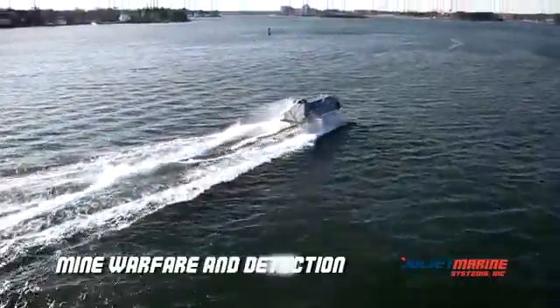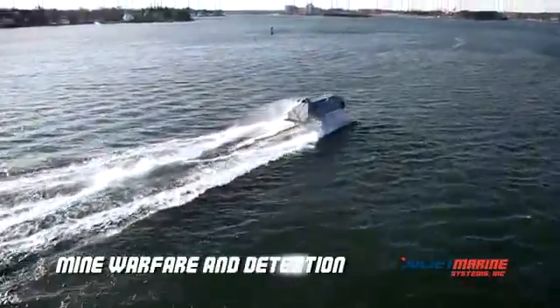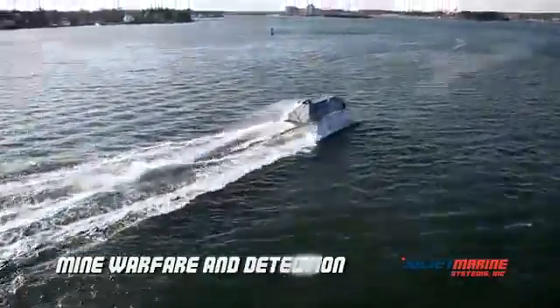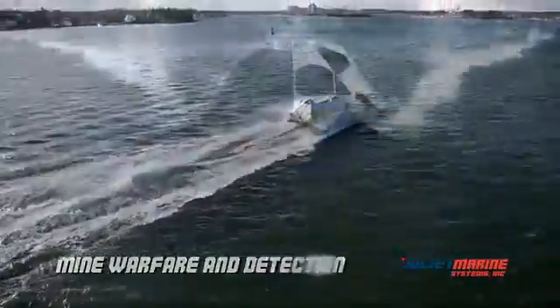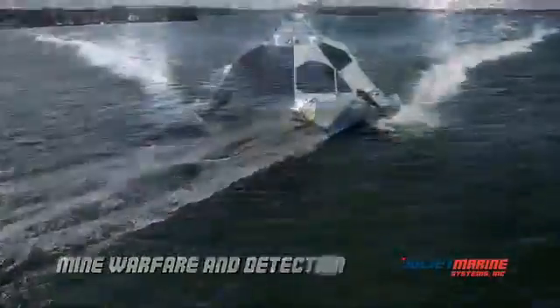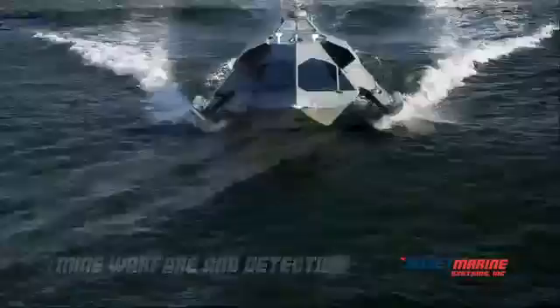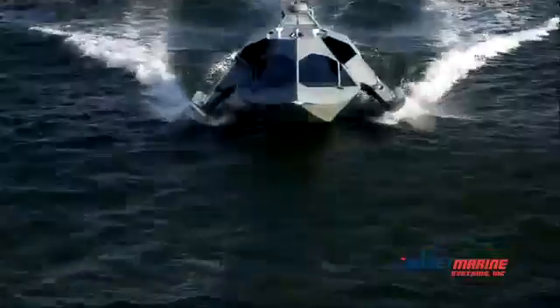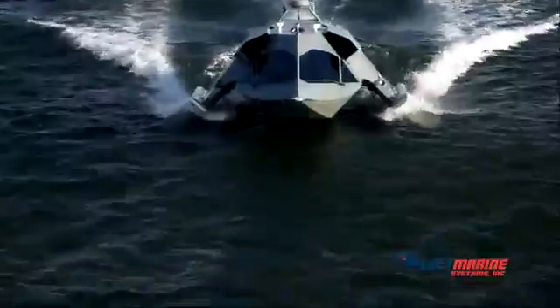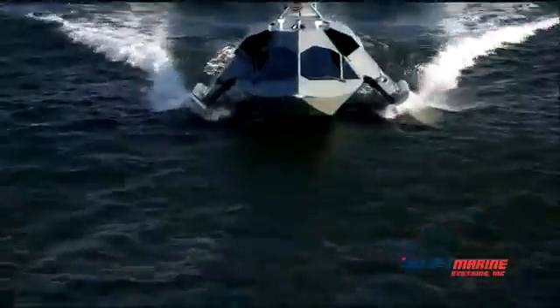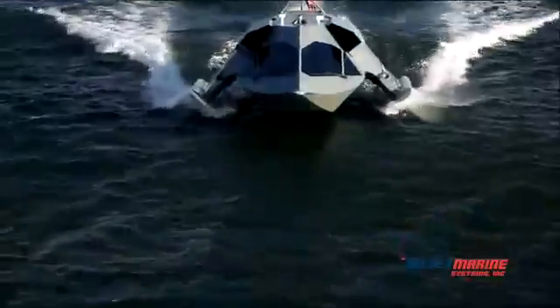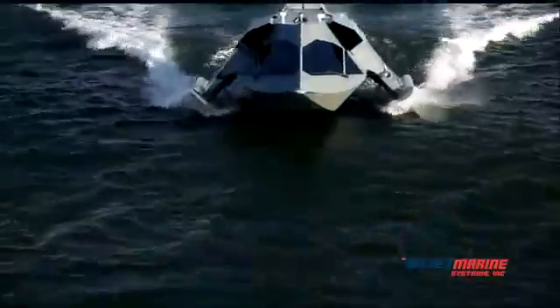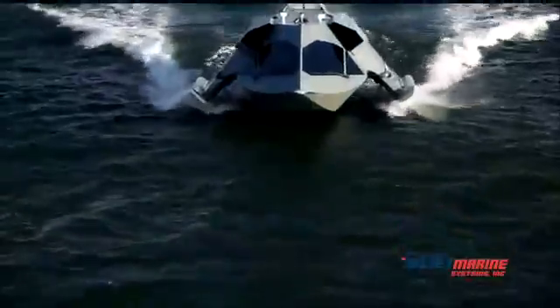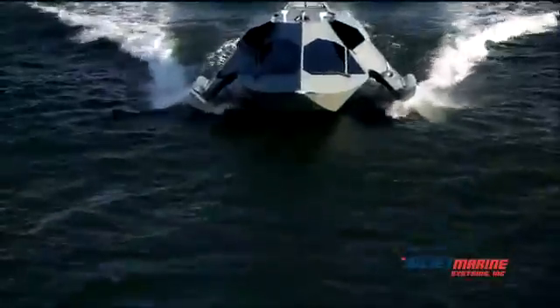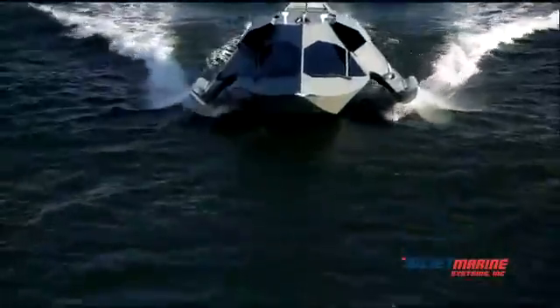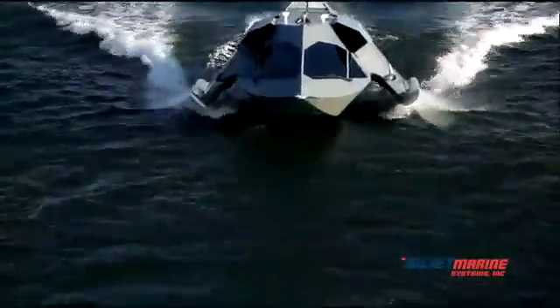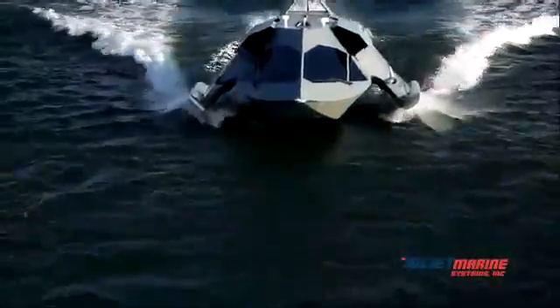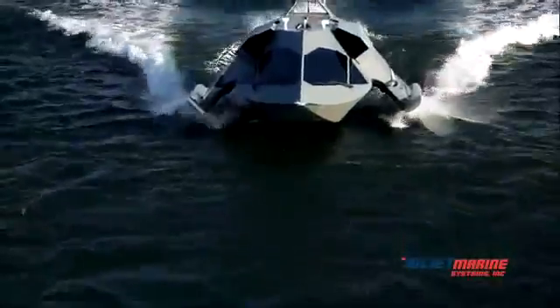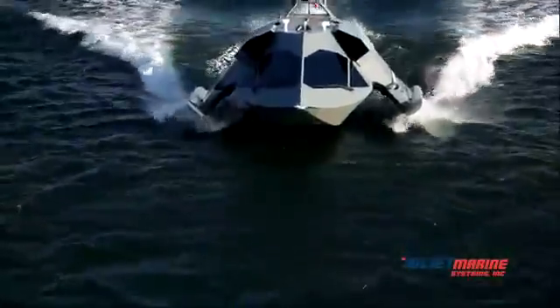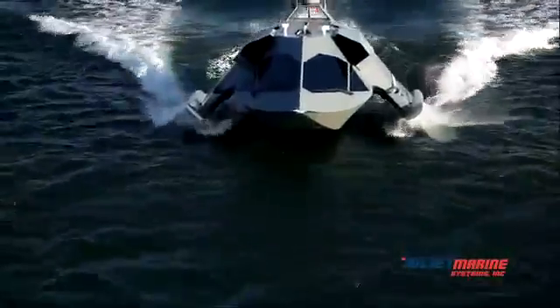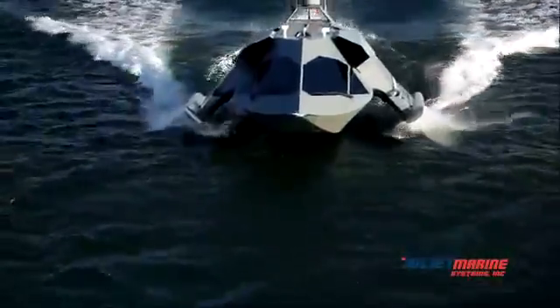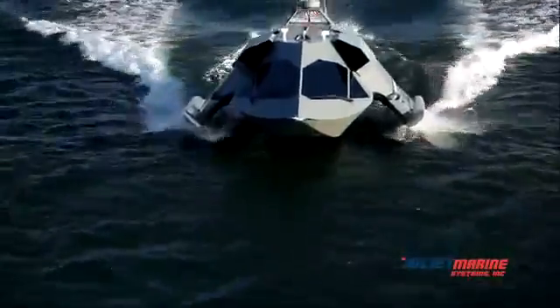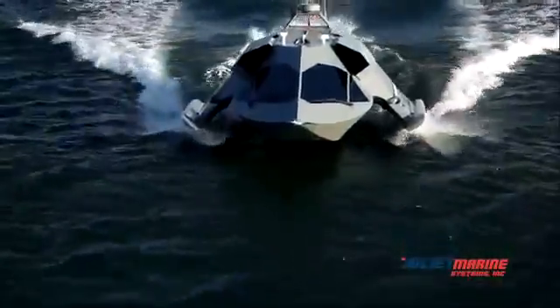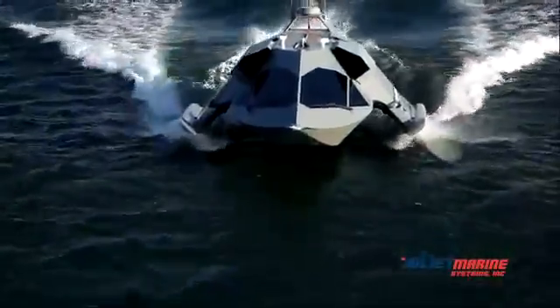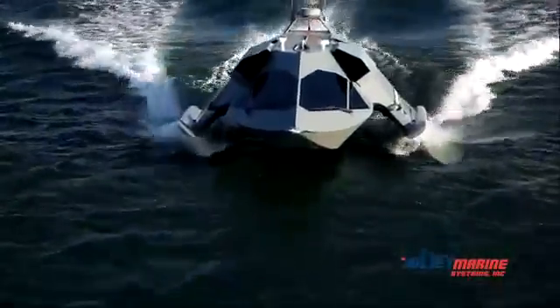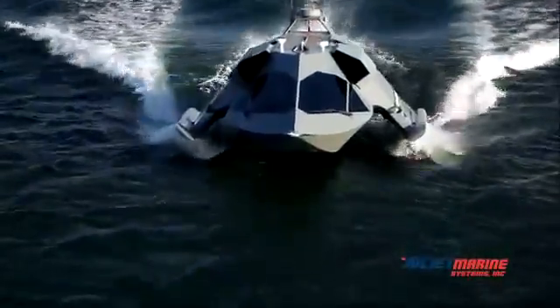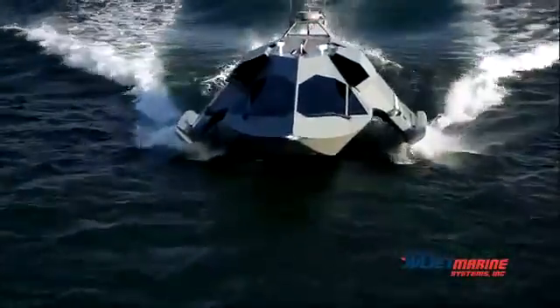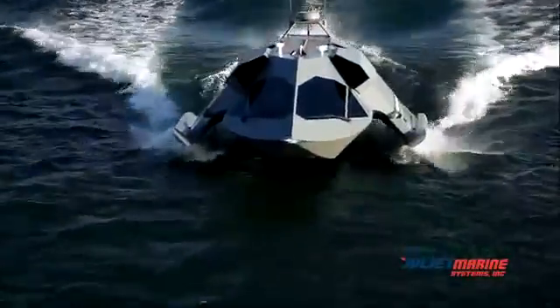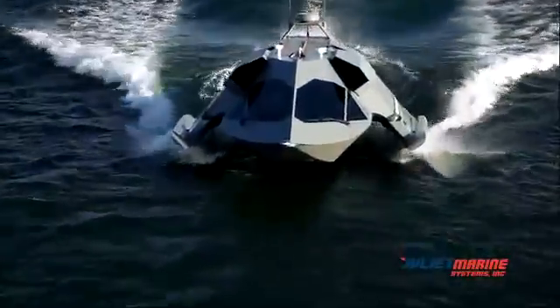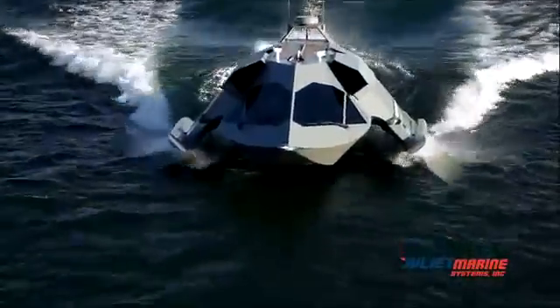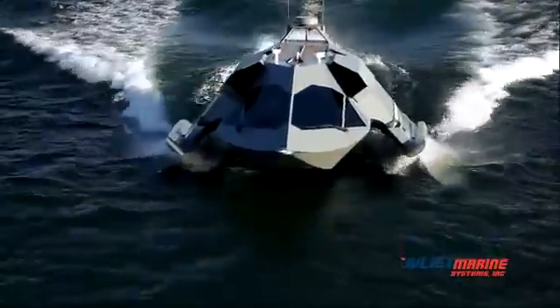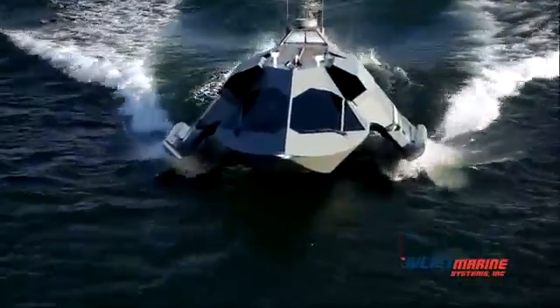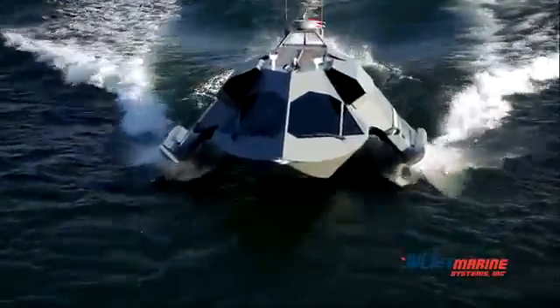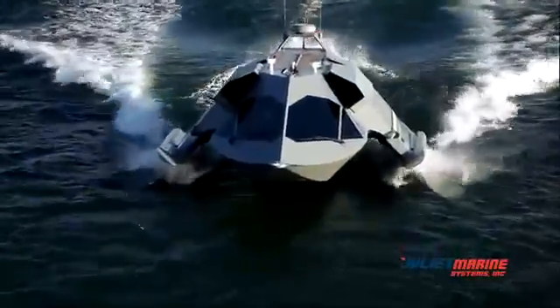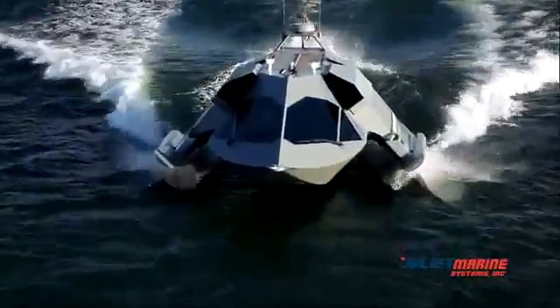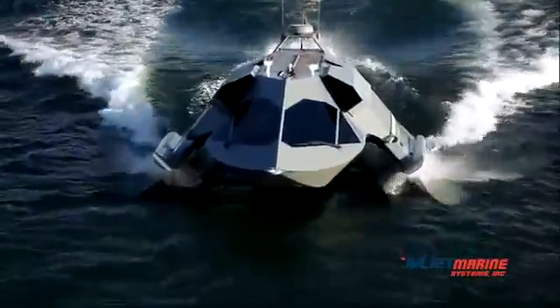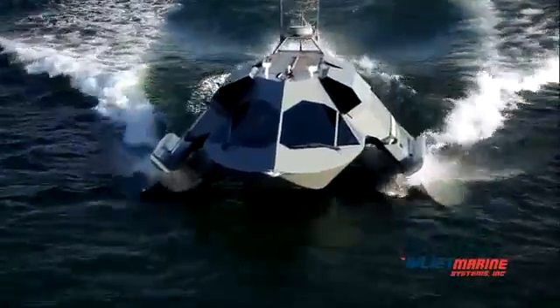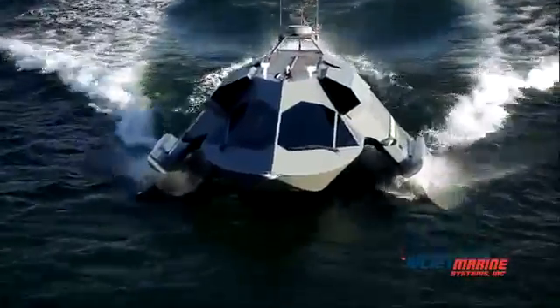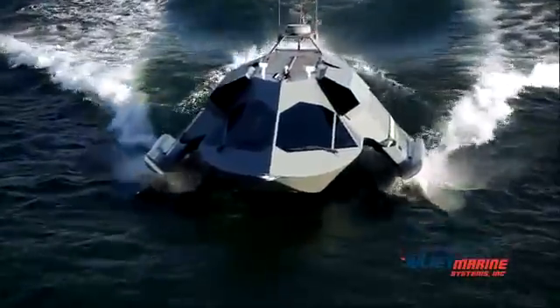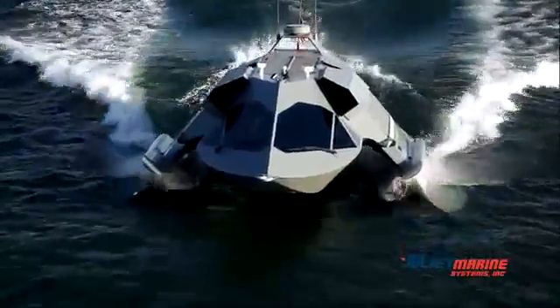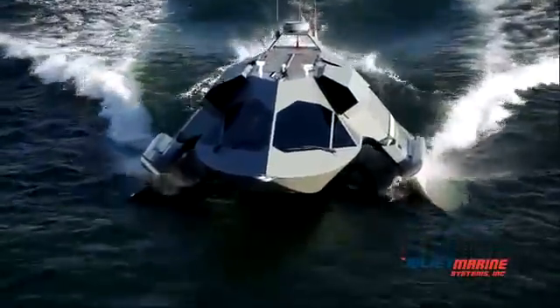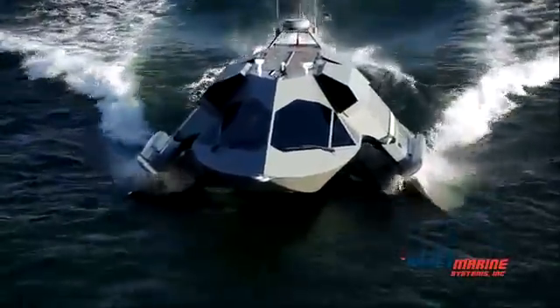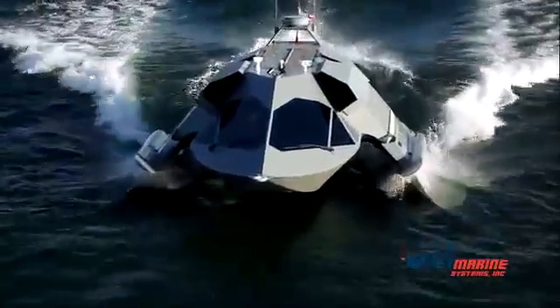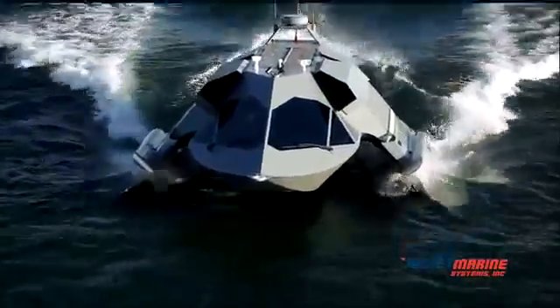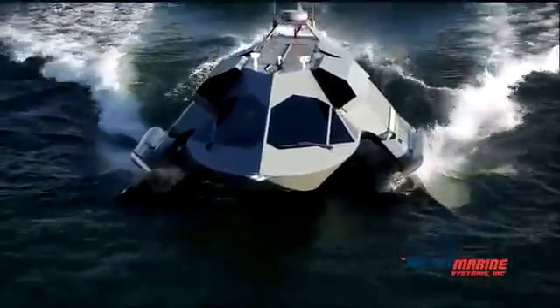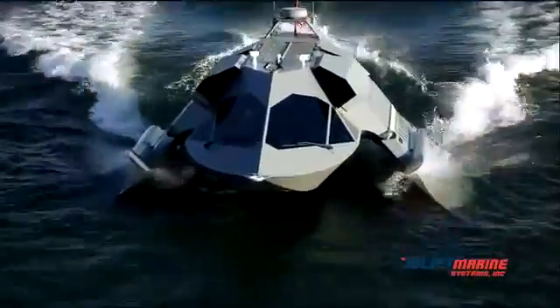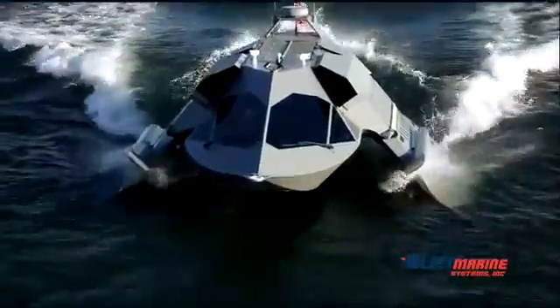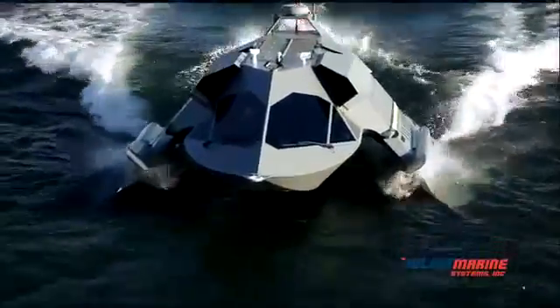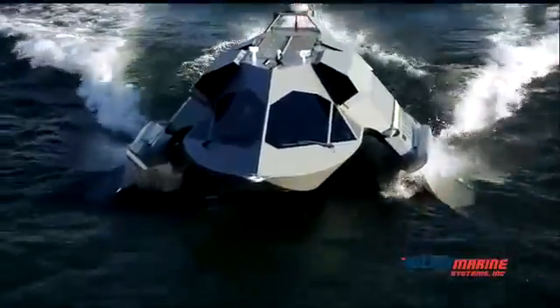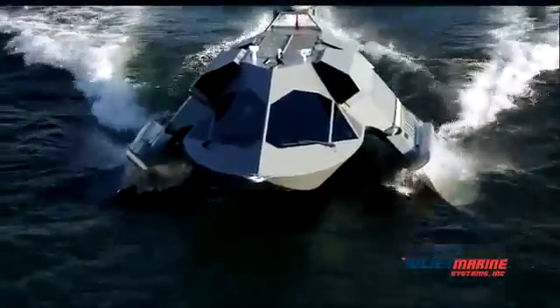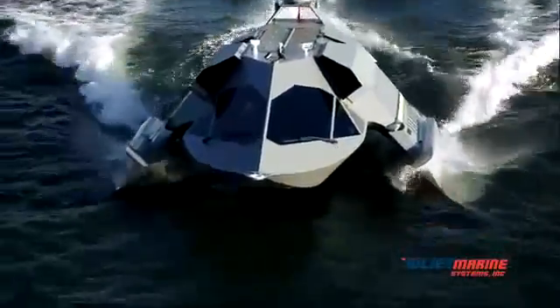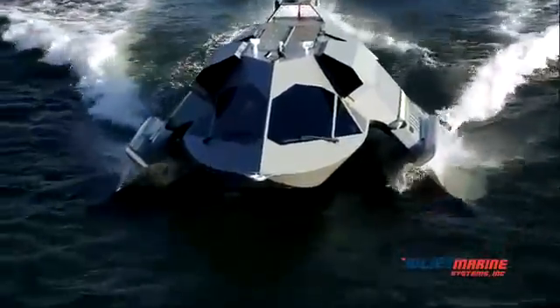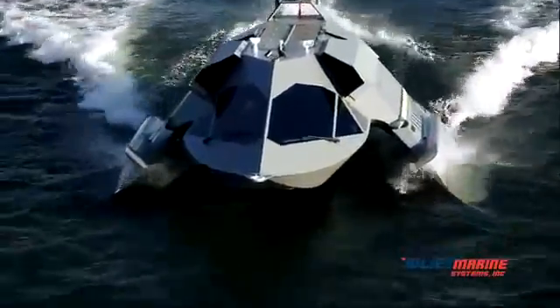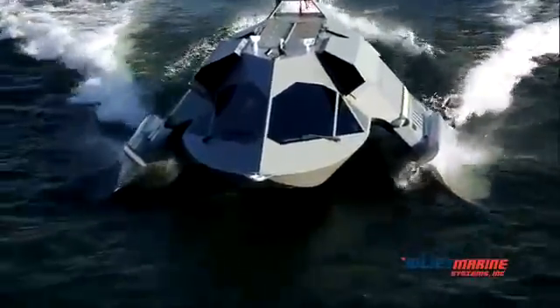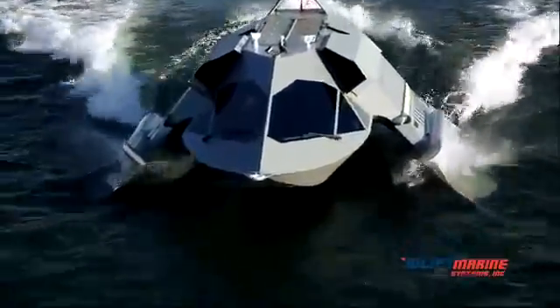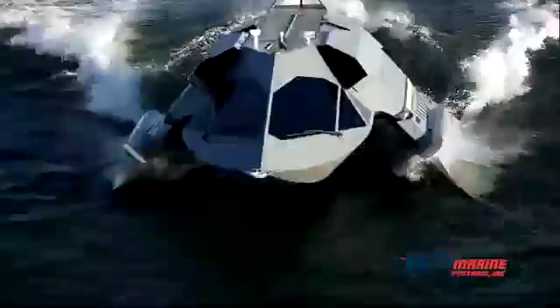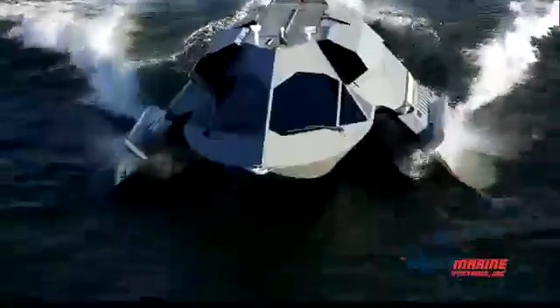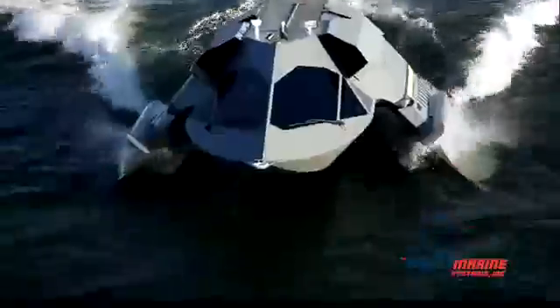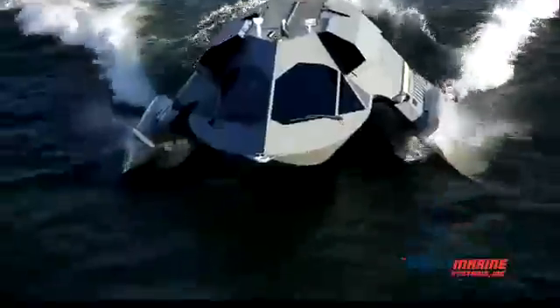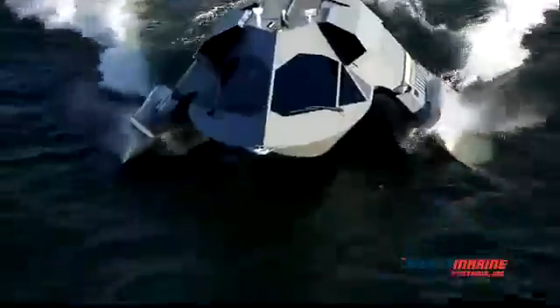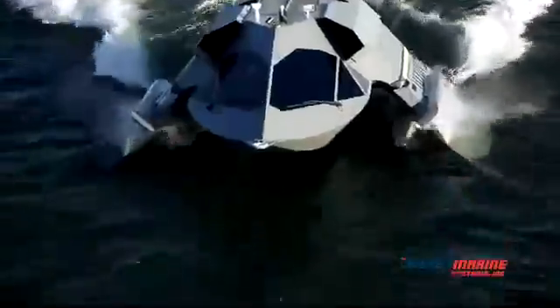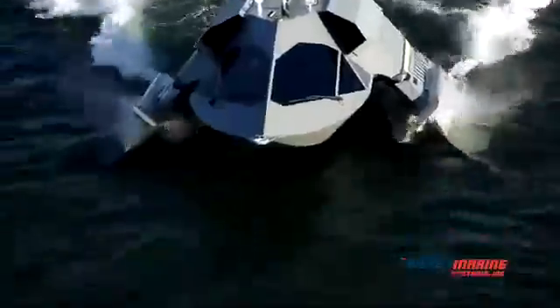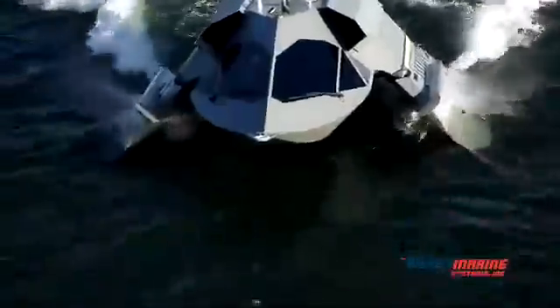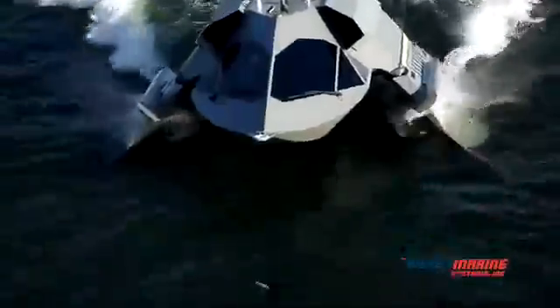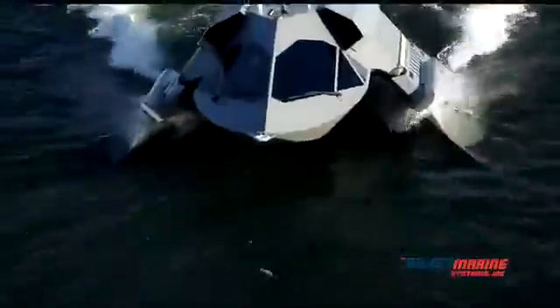Ghost is a fast, agile, long-range, super-cavitating, semi-submersible surface craft.